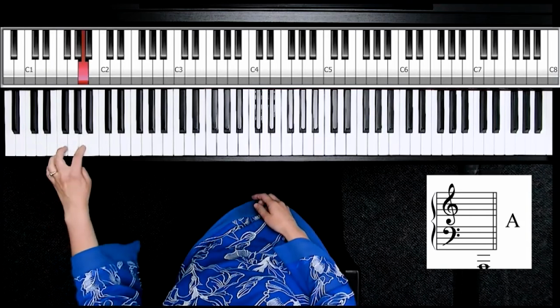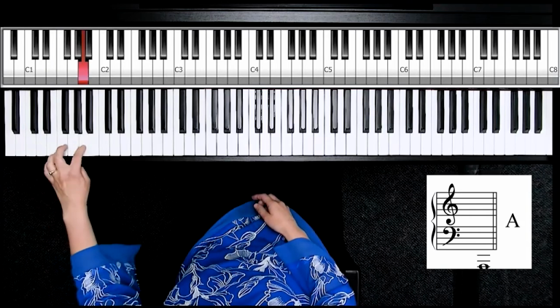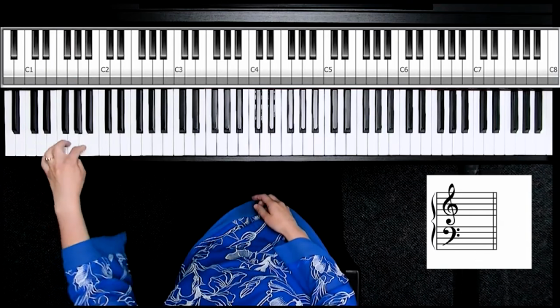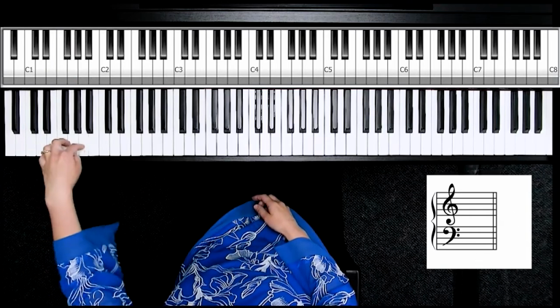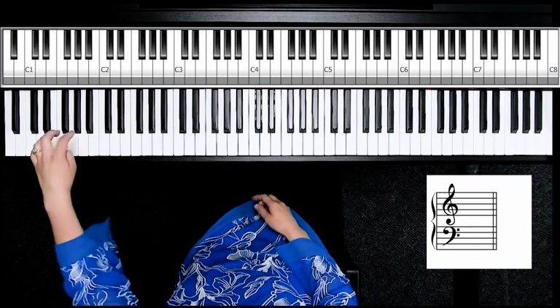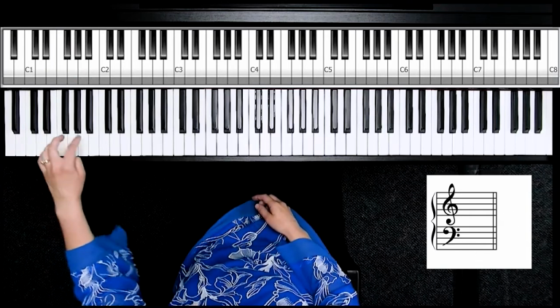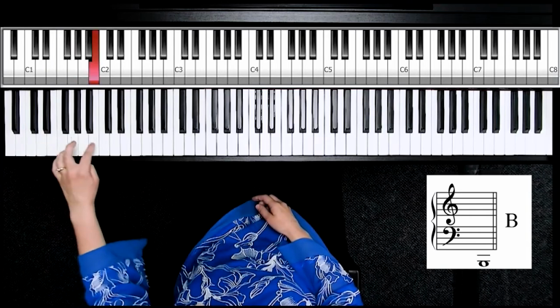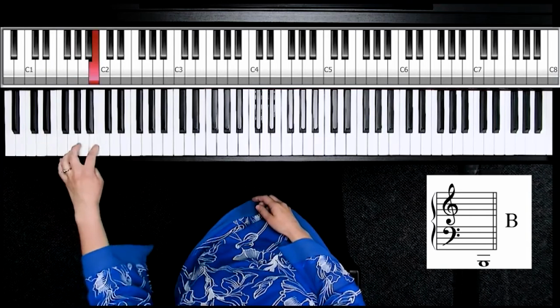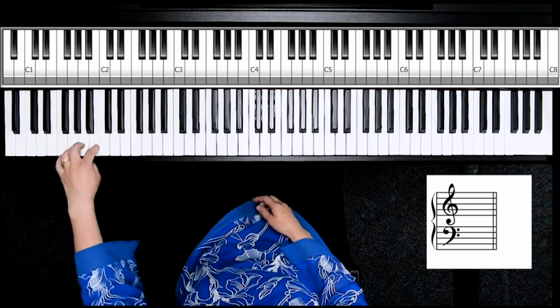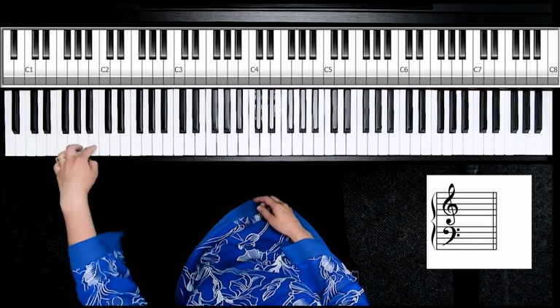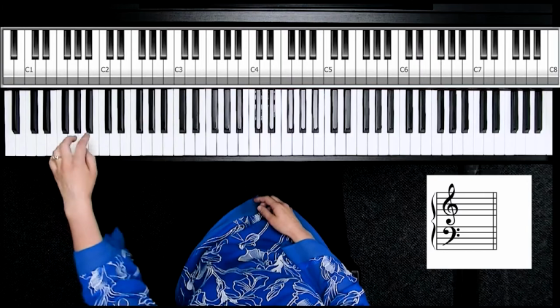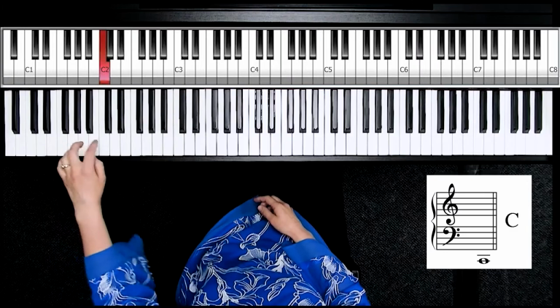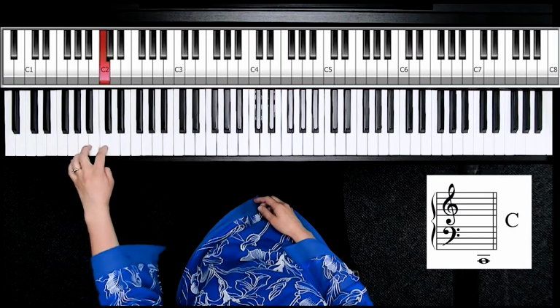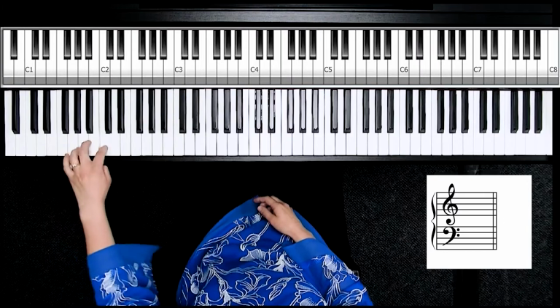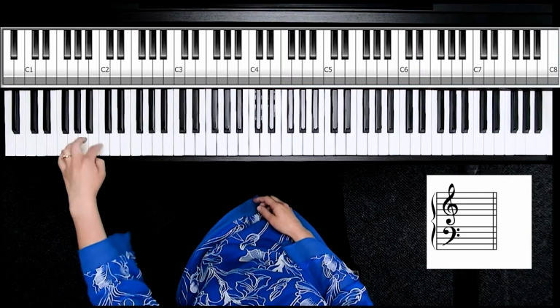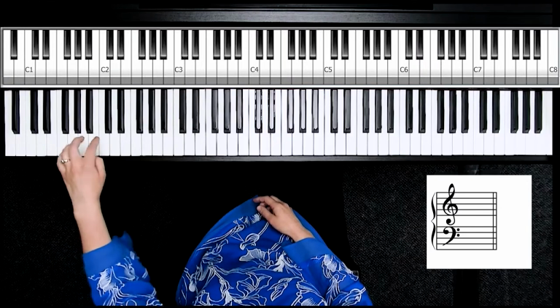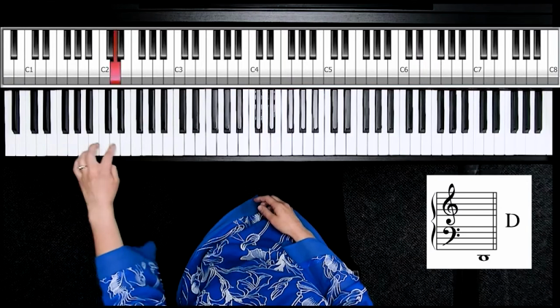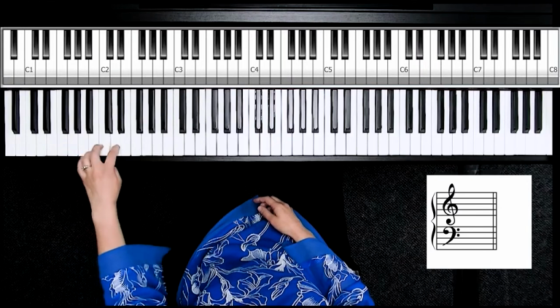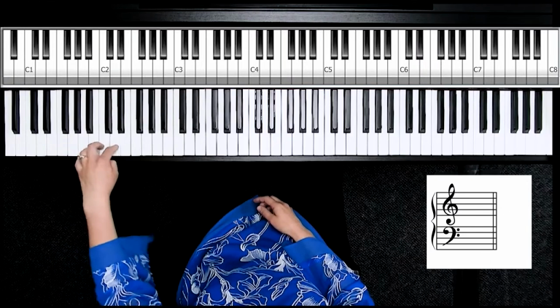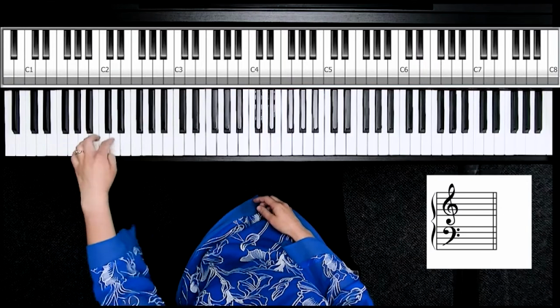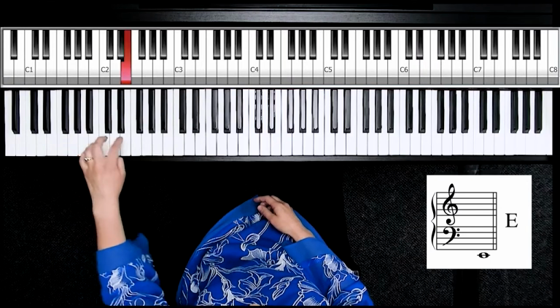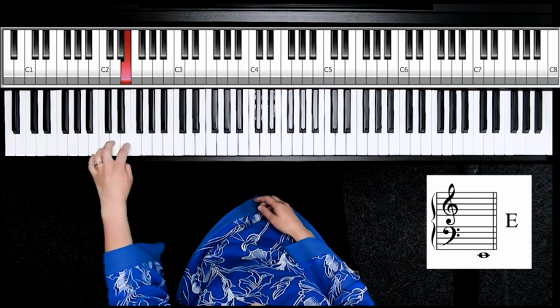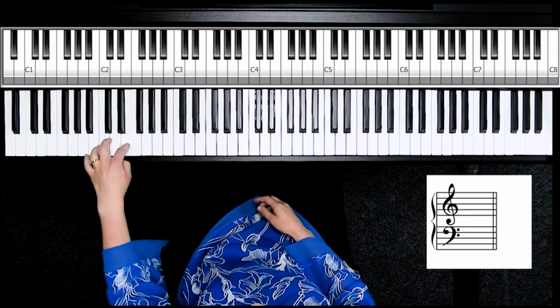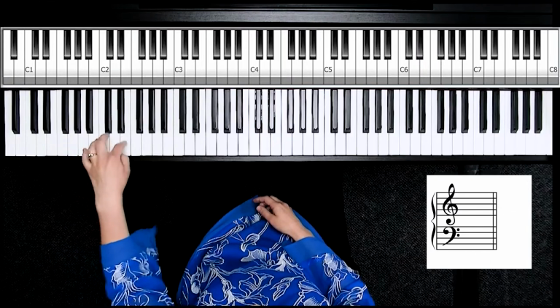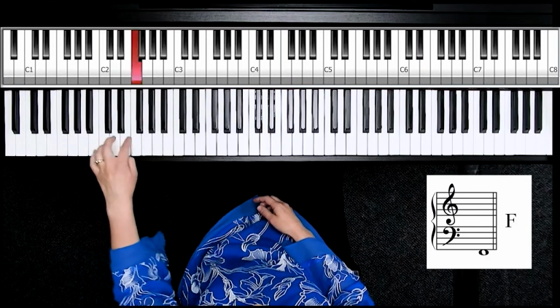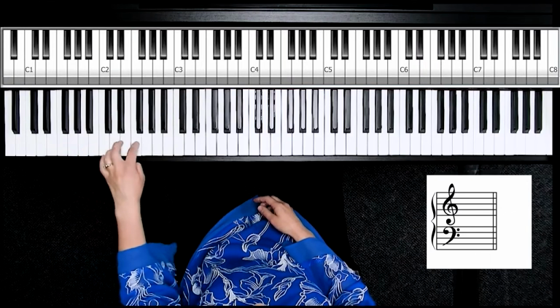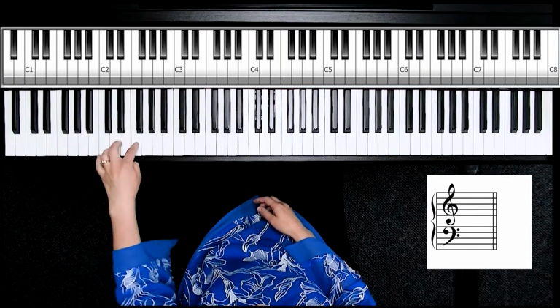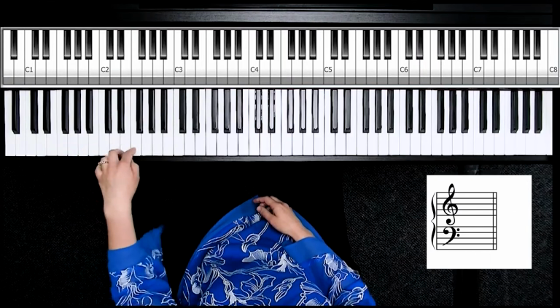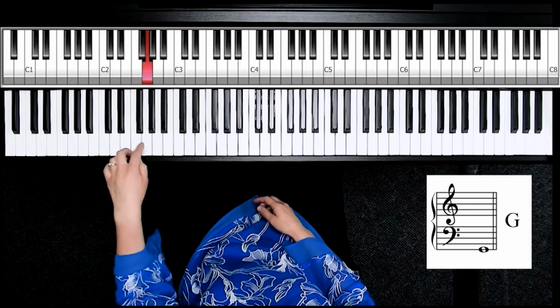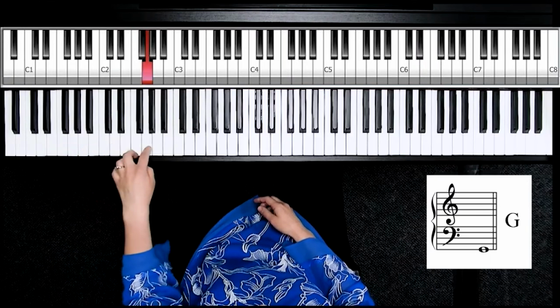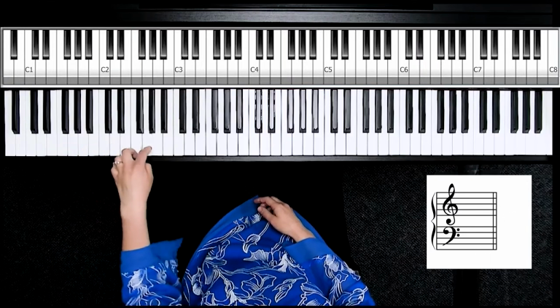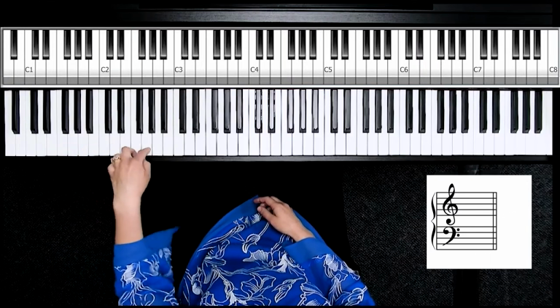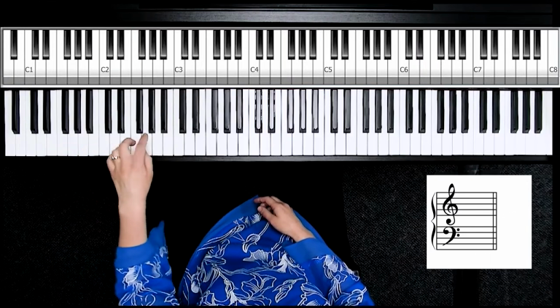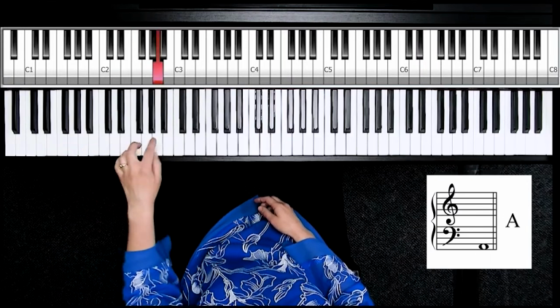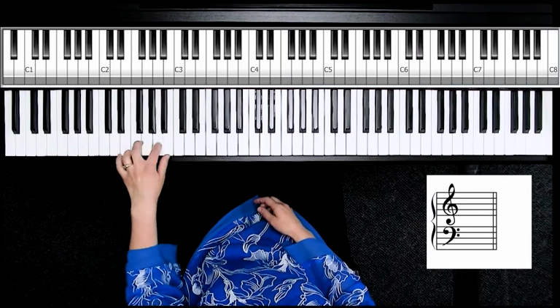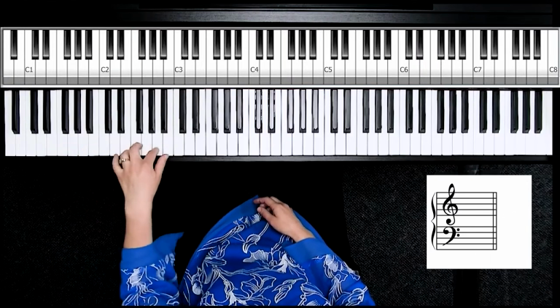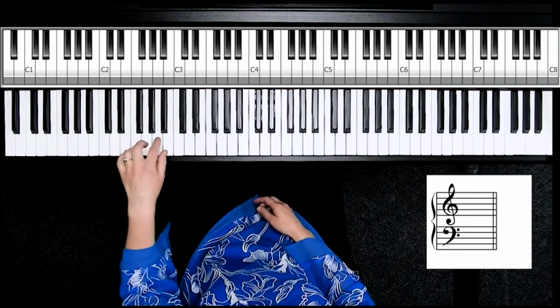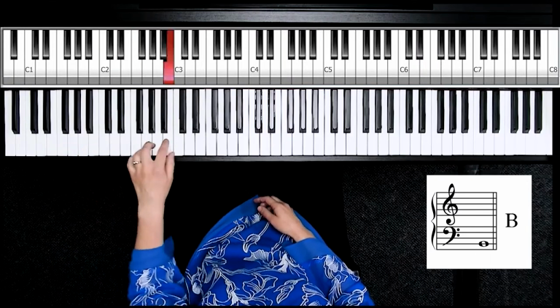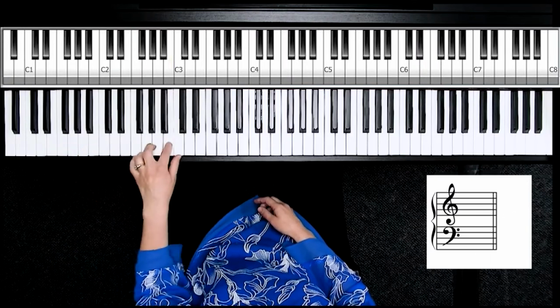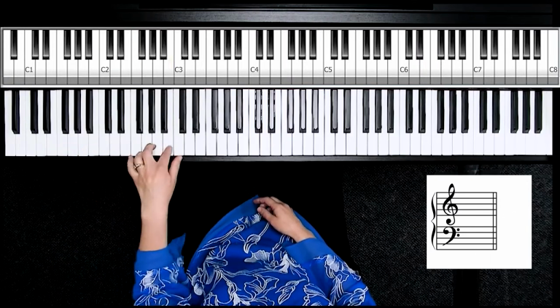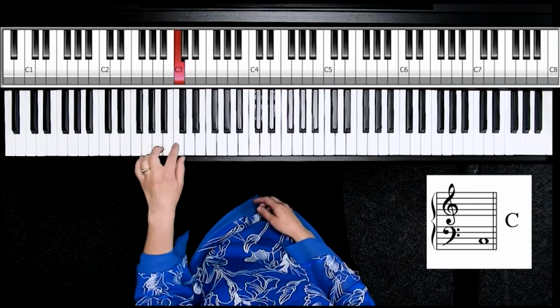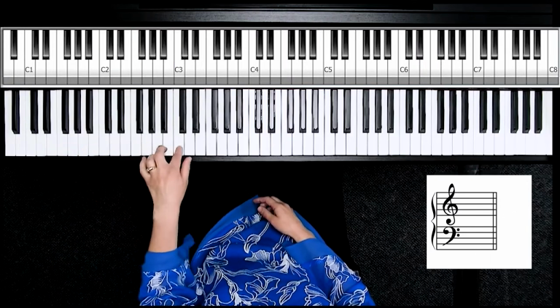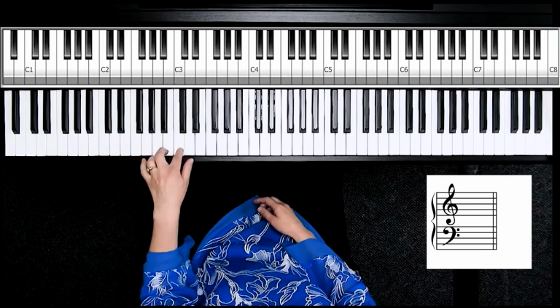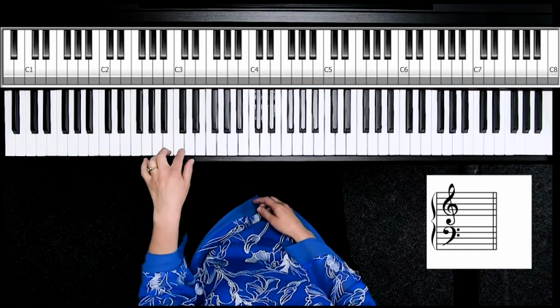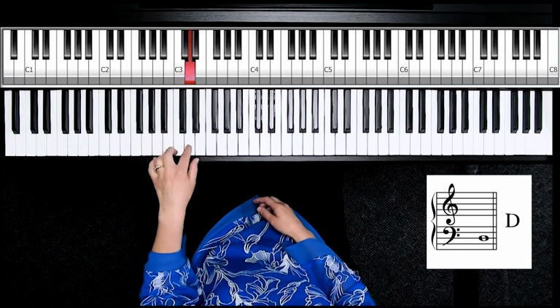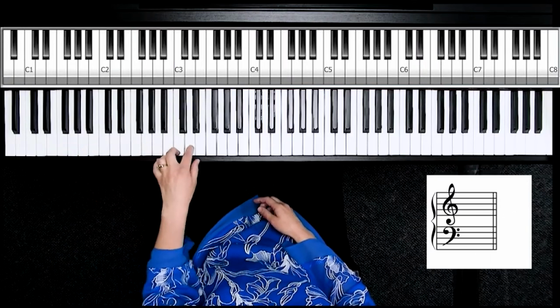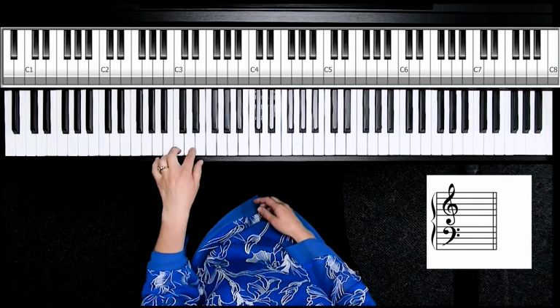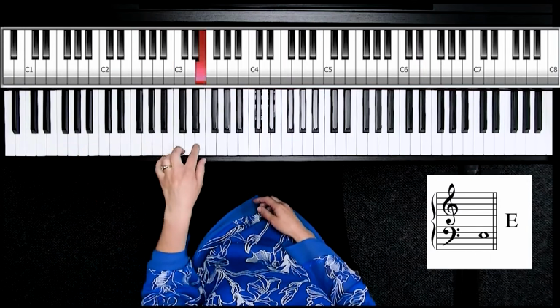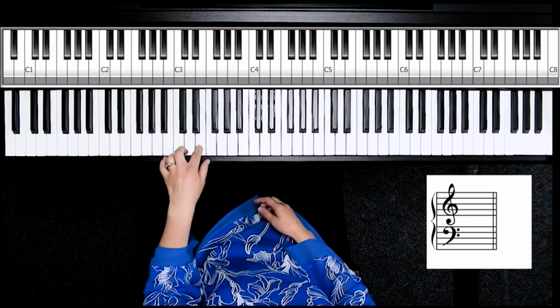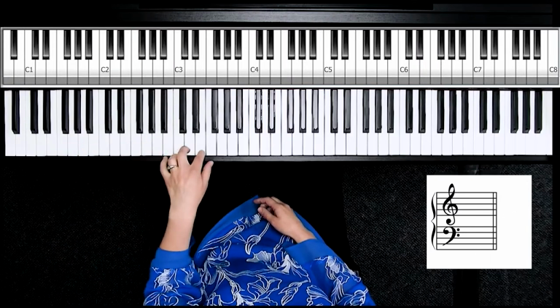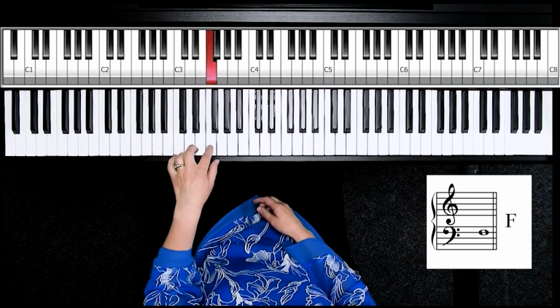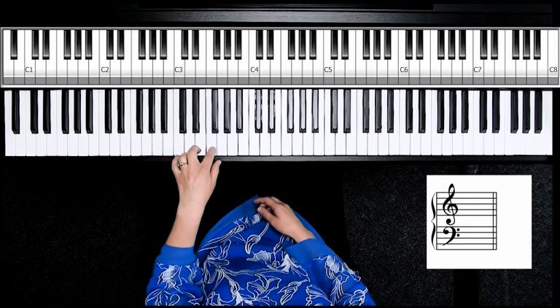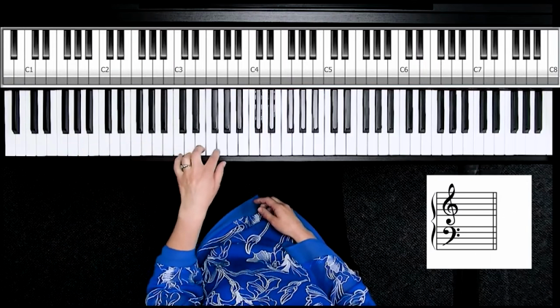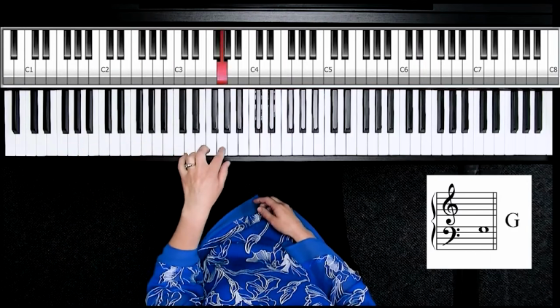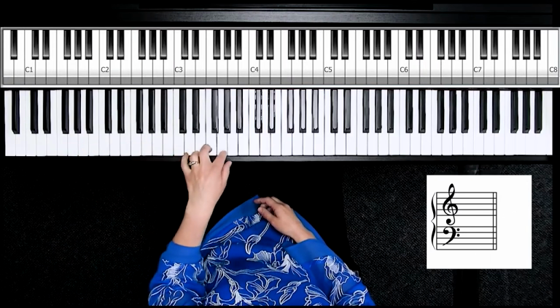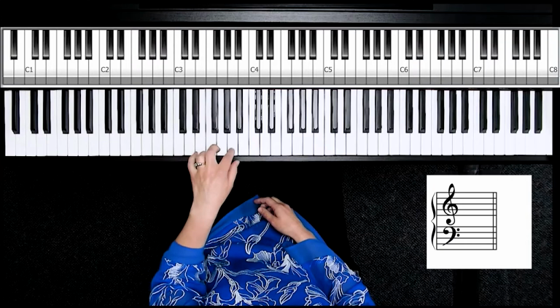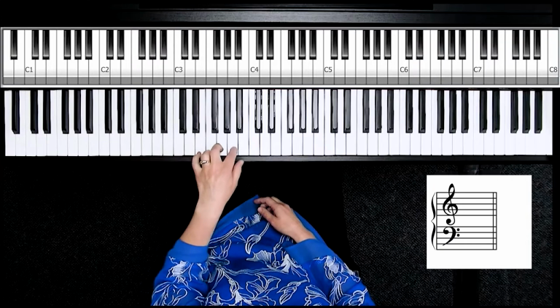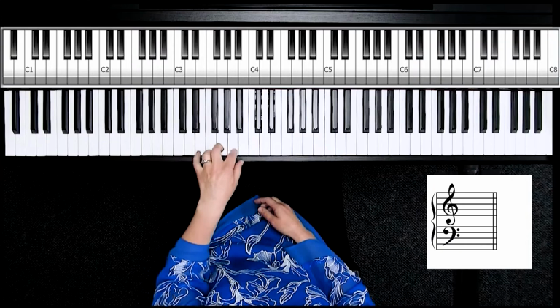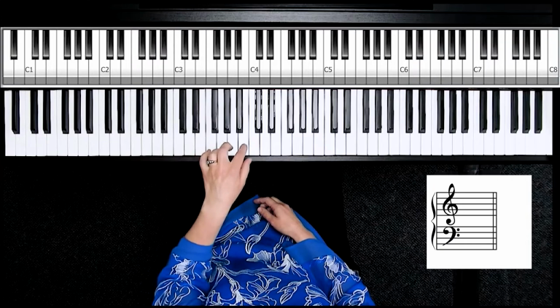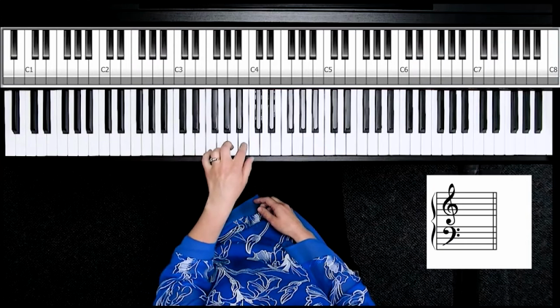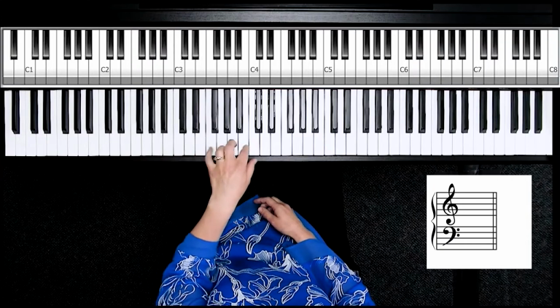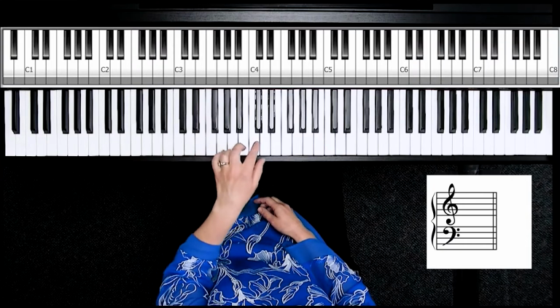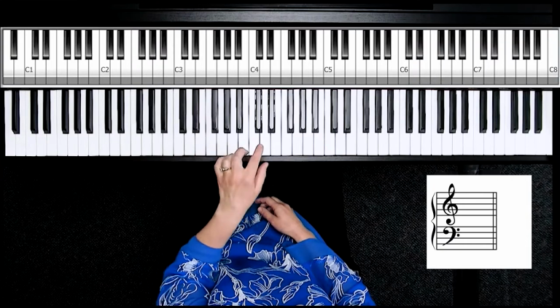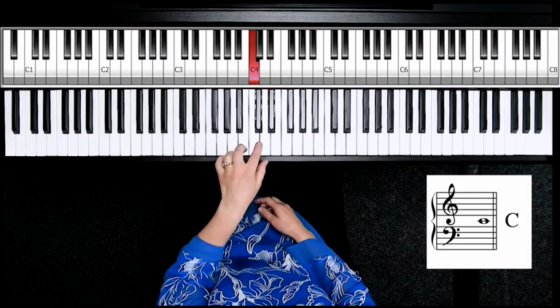A, B, C, D, E, F, G — then A, B, C, D, E, F, G — then A, B, C, continuing all the way up the keyboard, repeating the pattern each time.